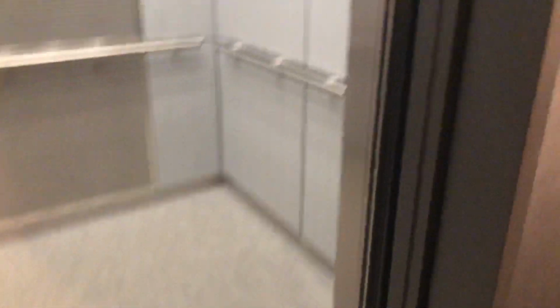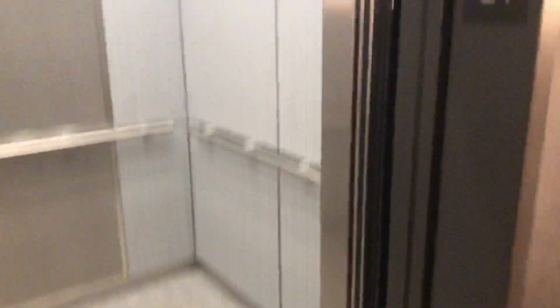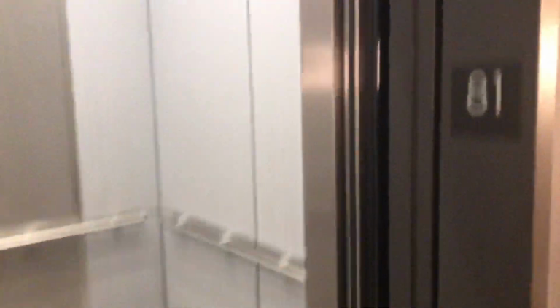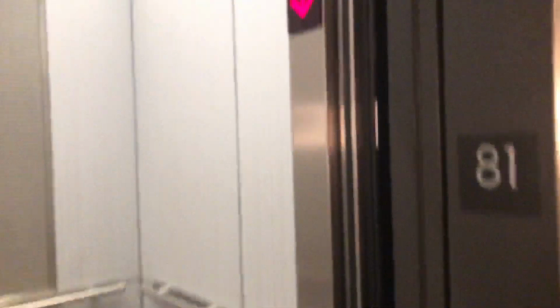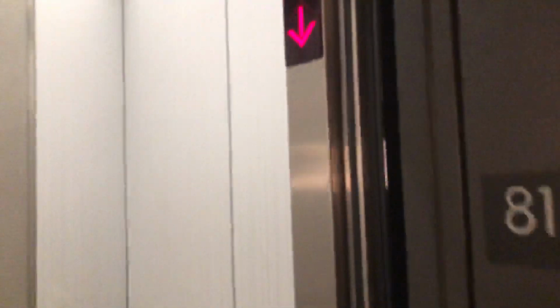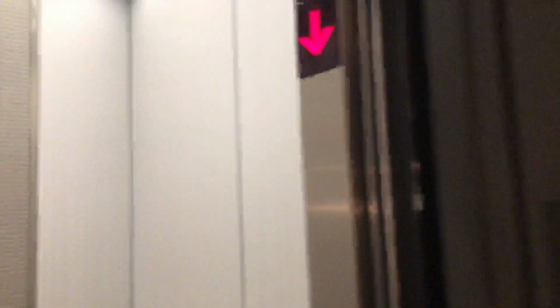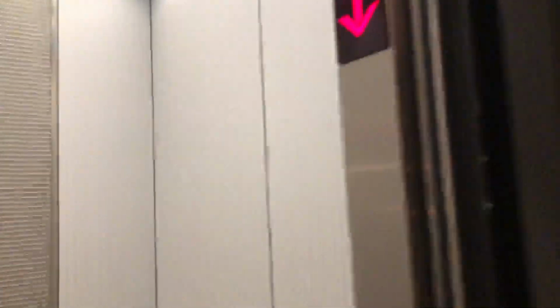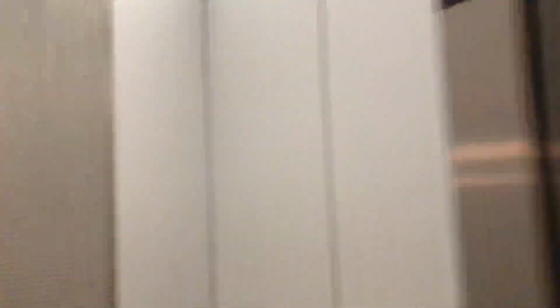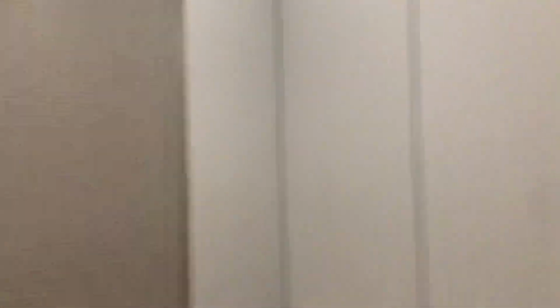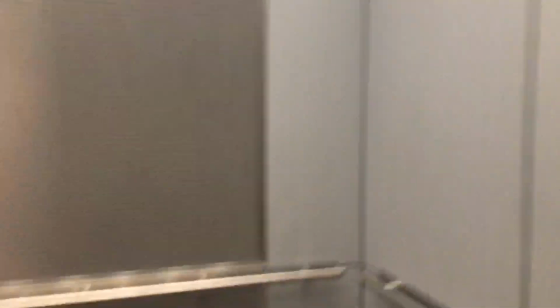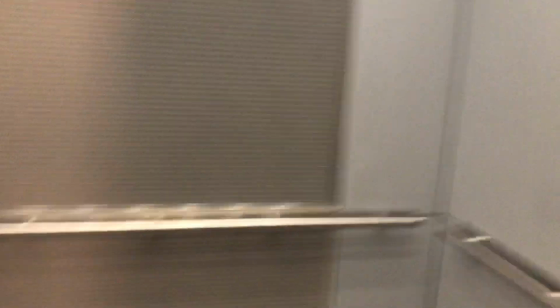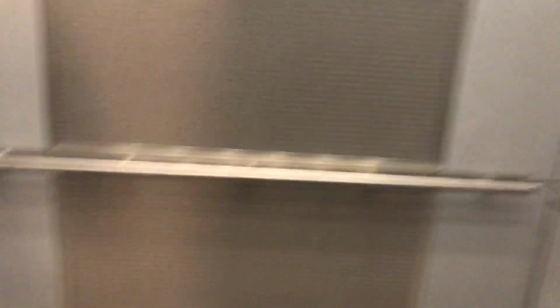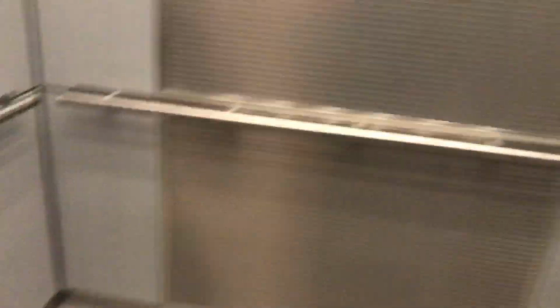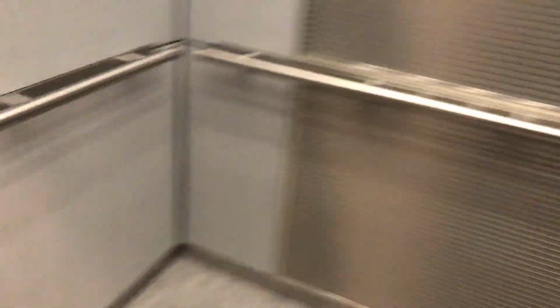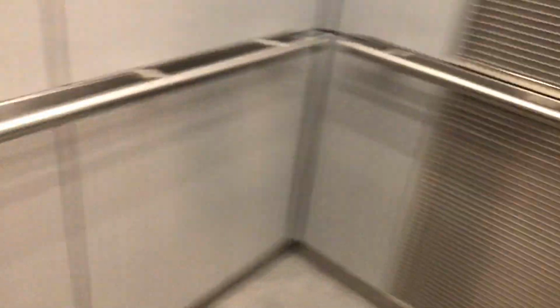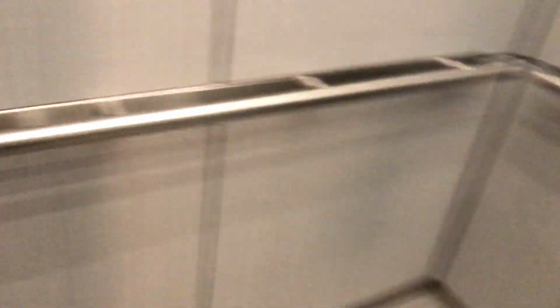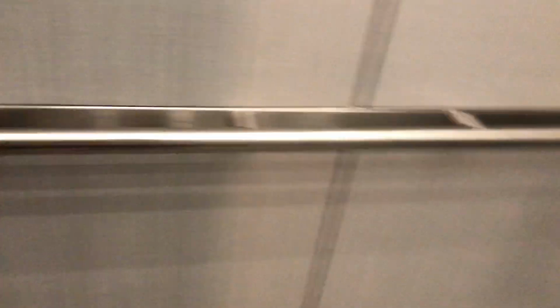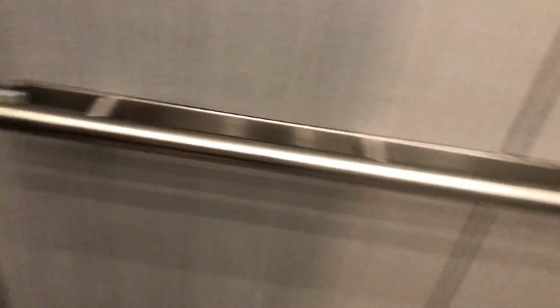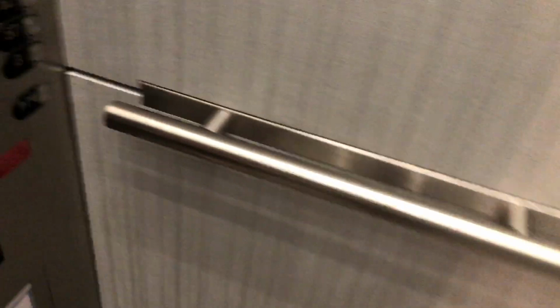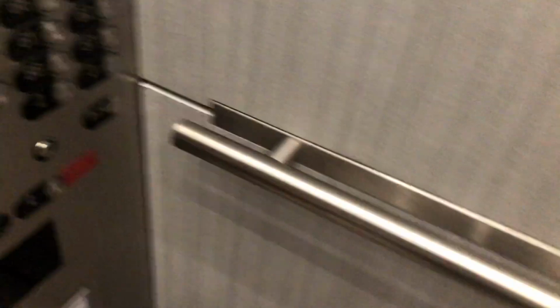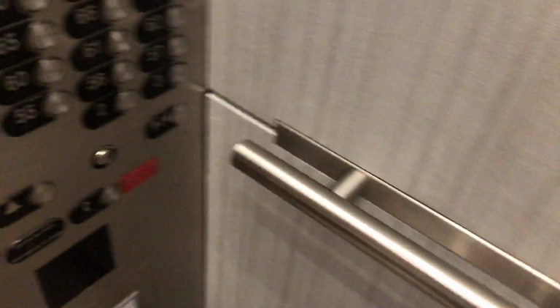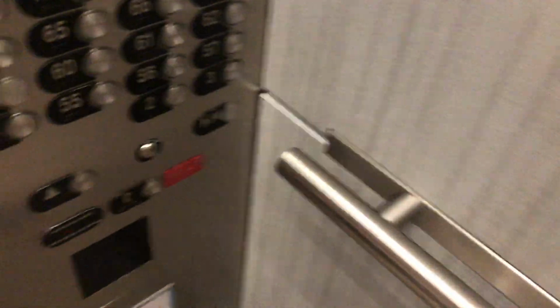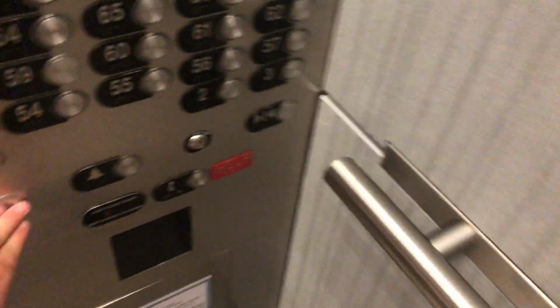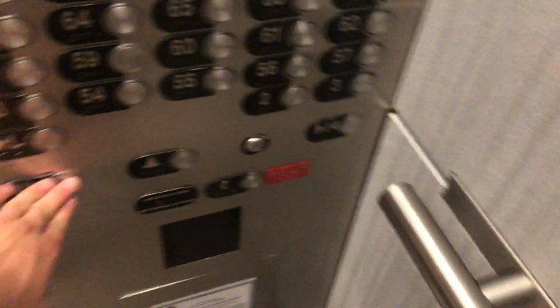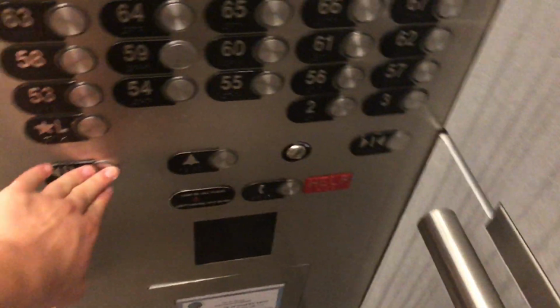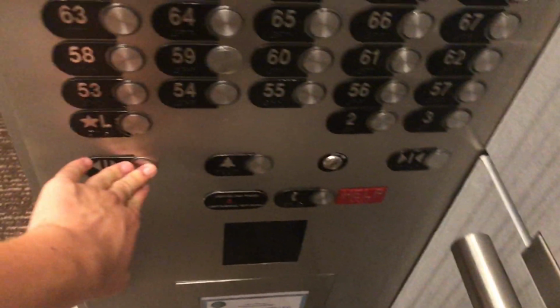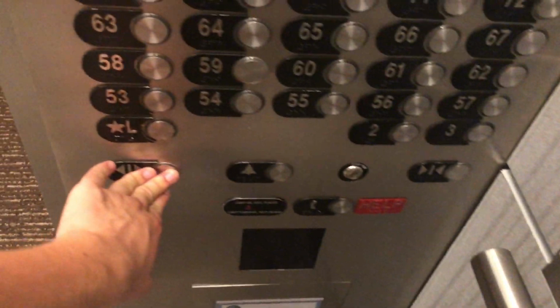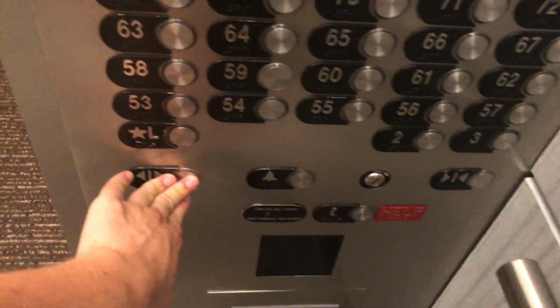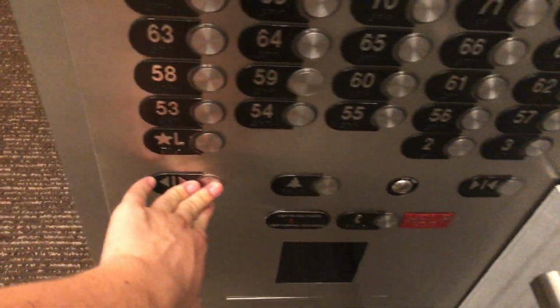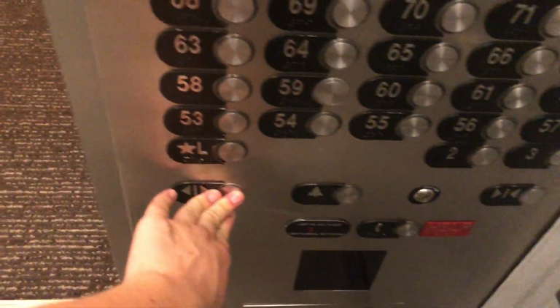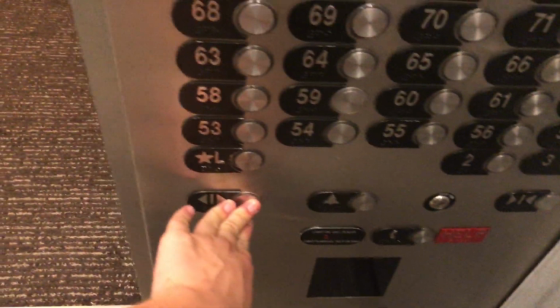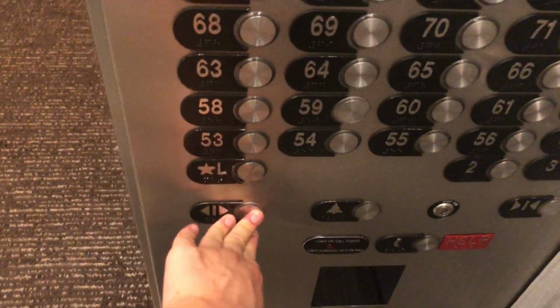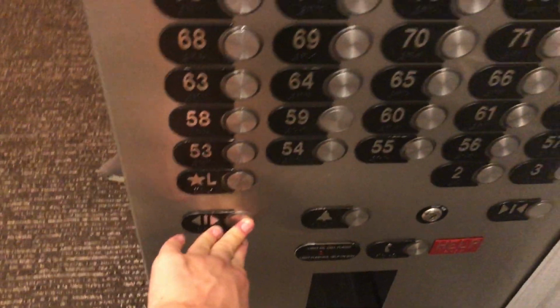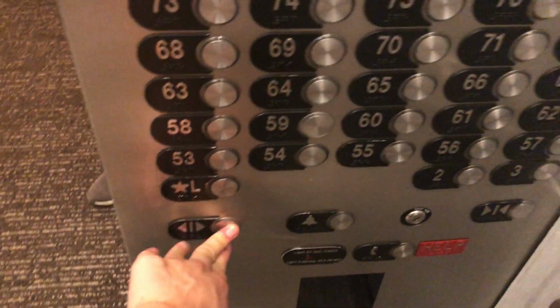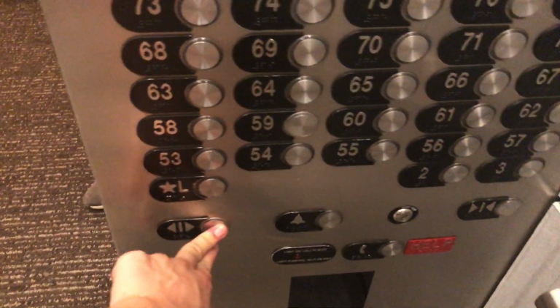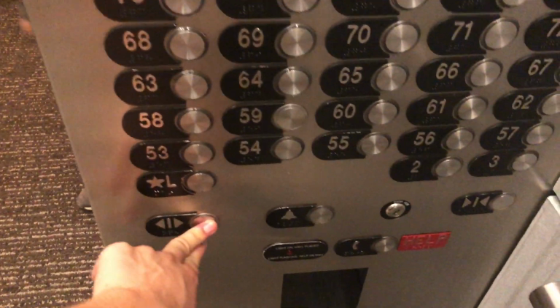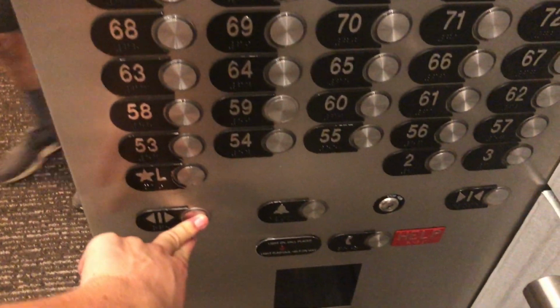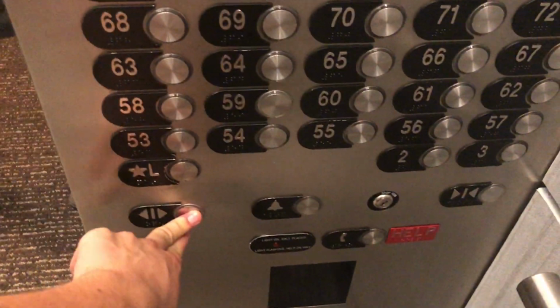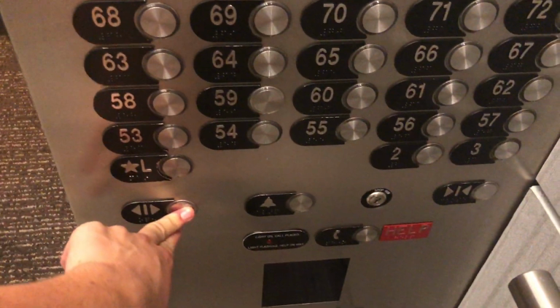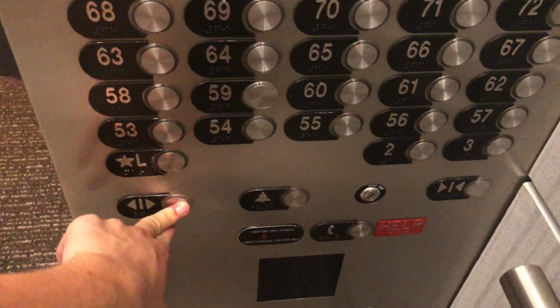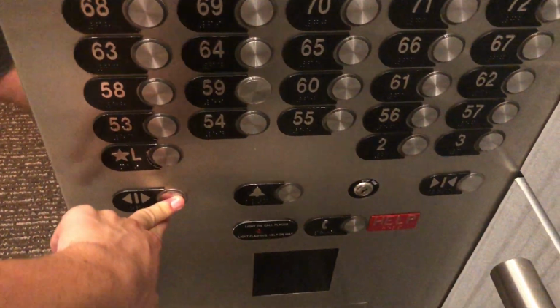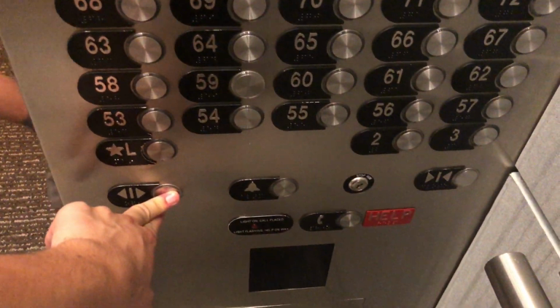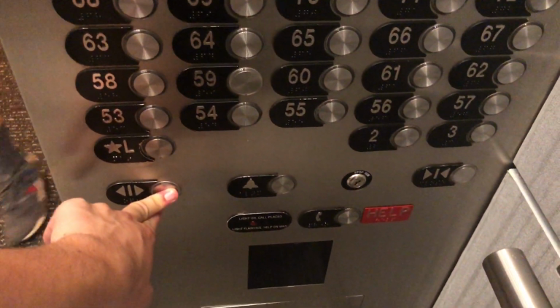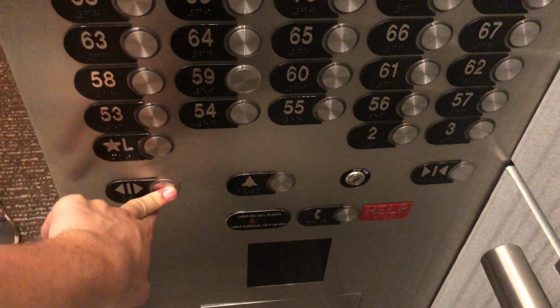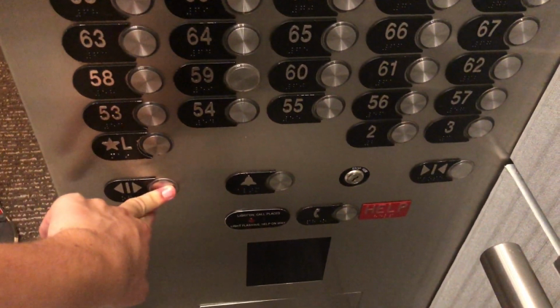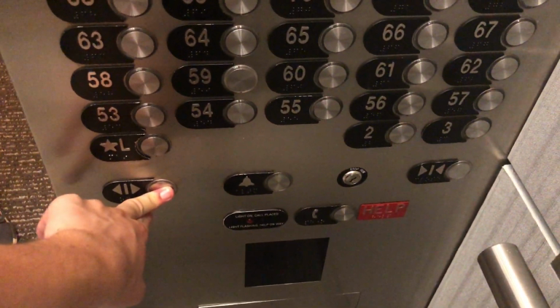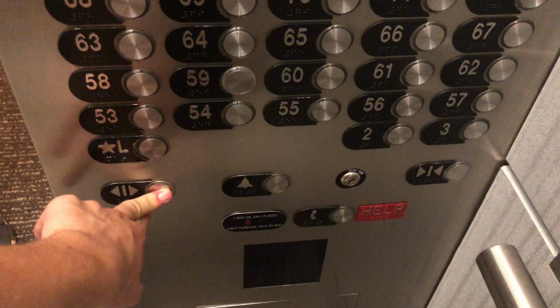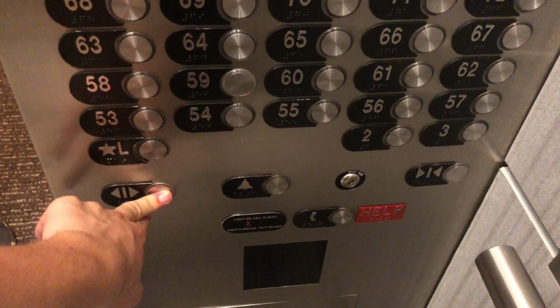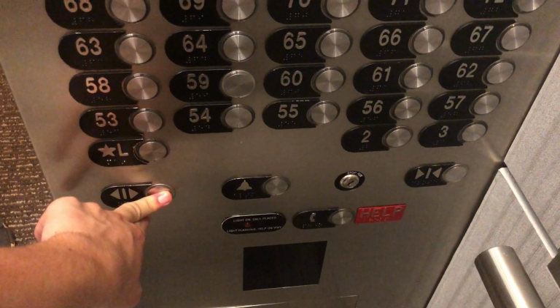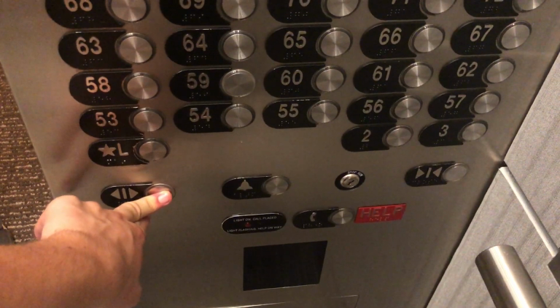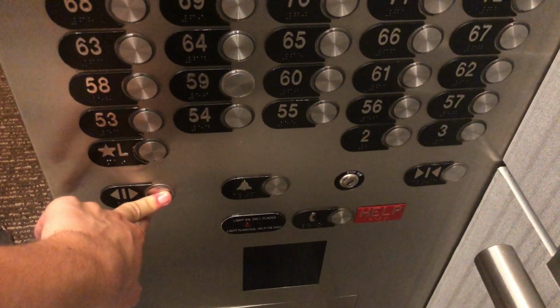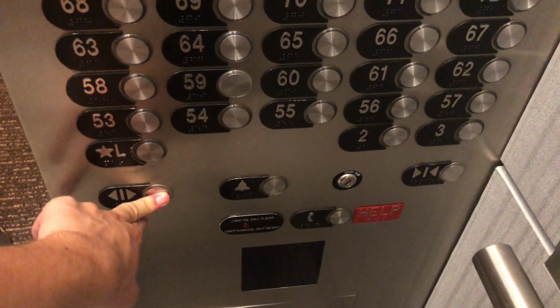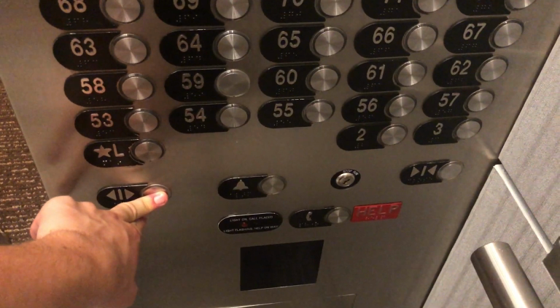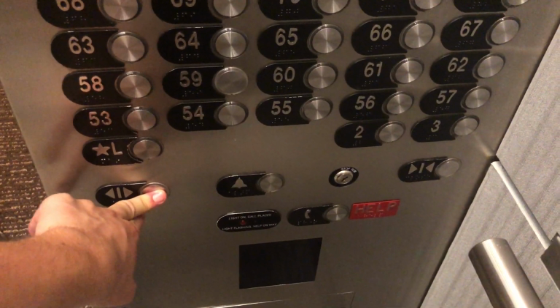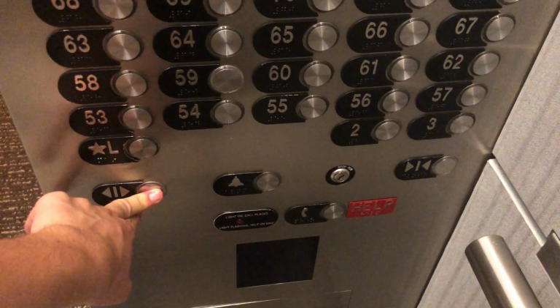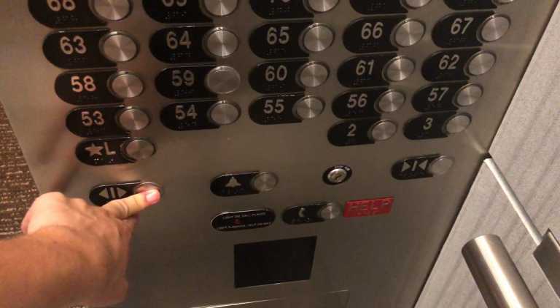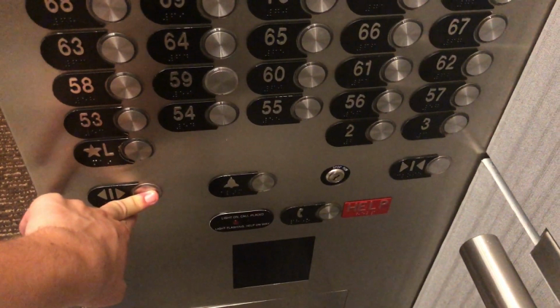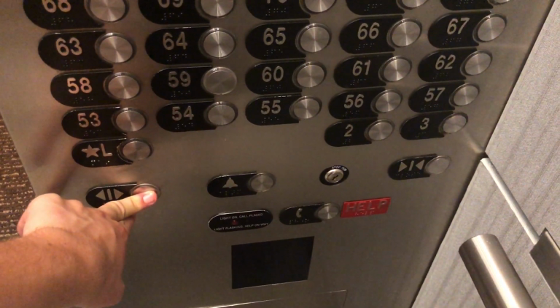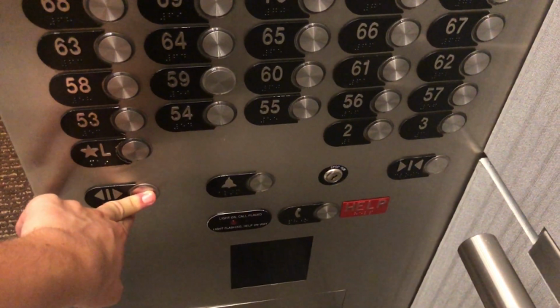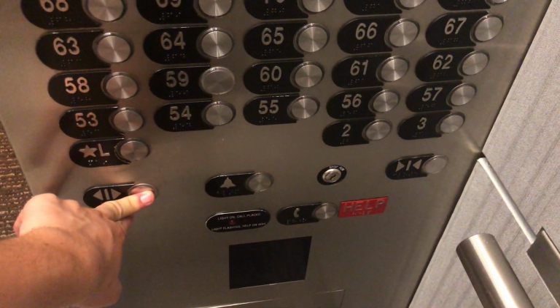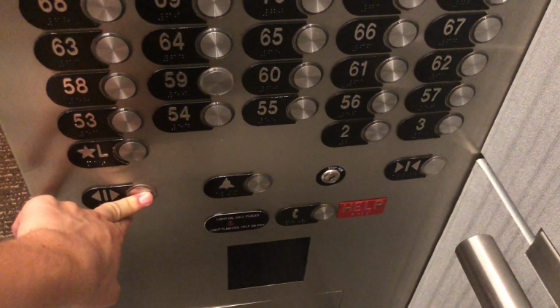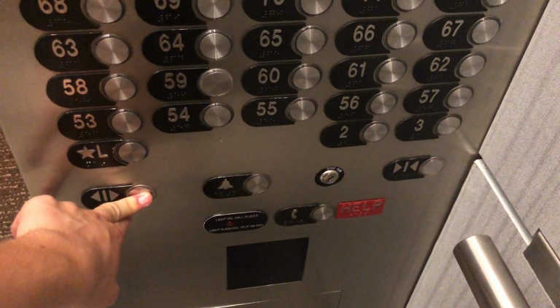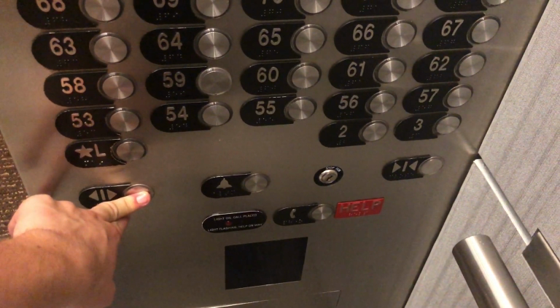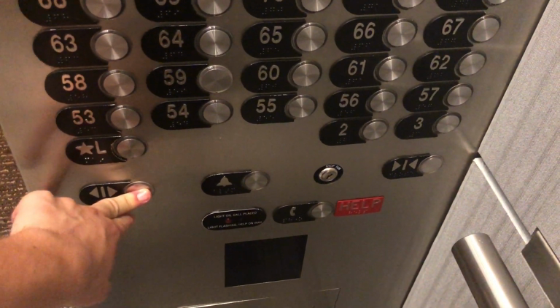These are the elevators at Aqua Tower. Should we do lobby or floor two? We can do the lobby.